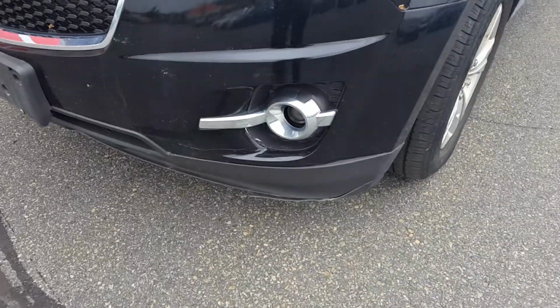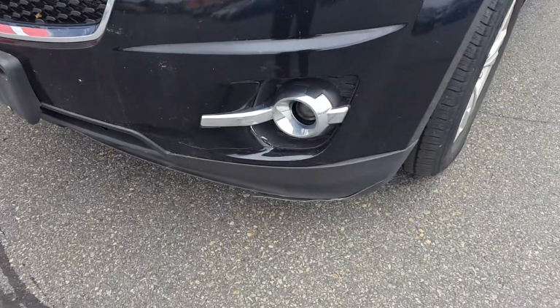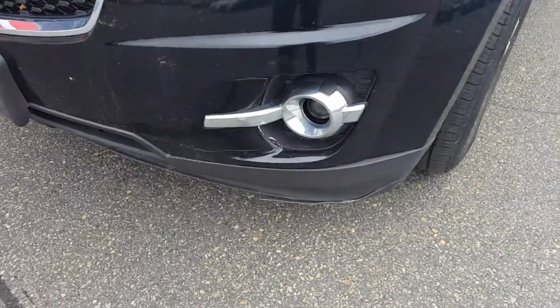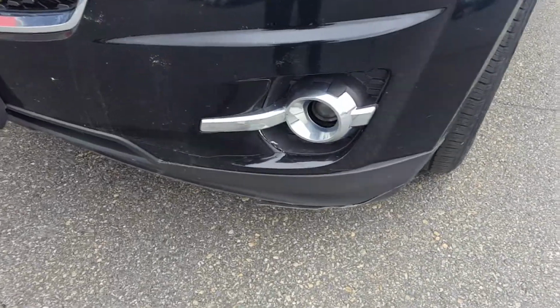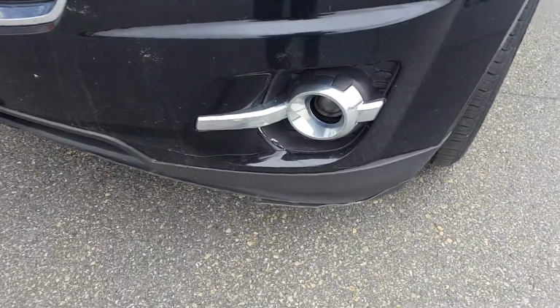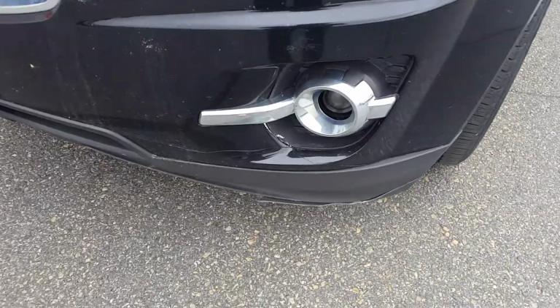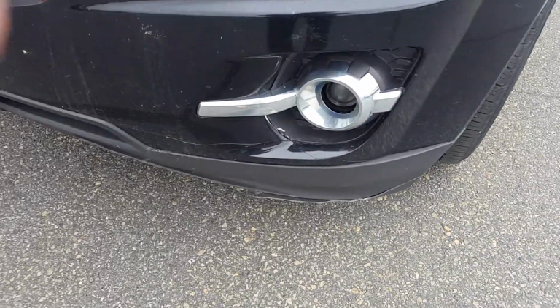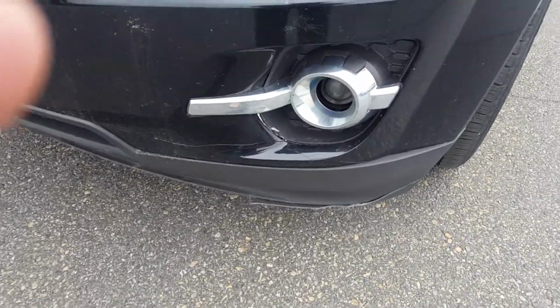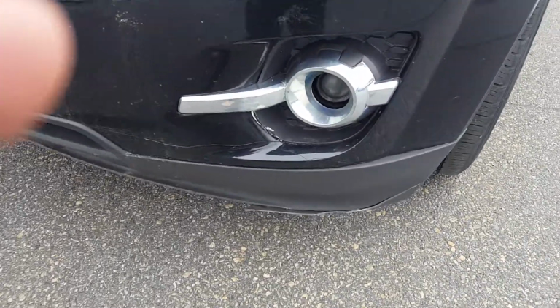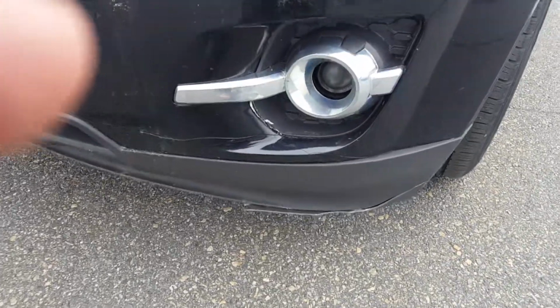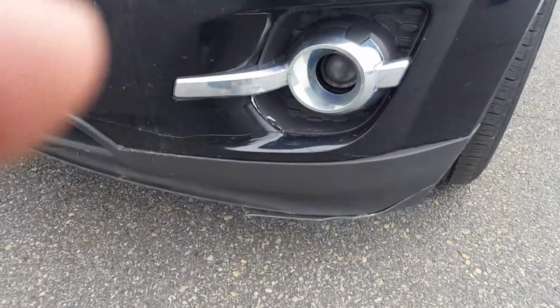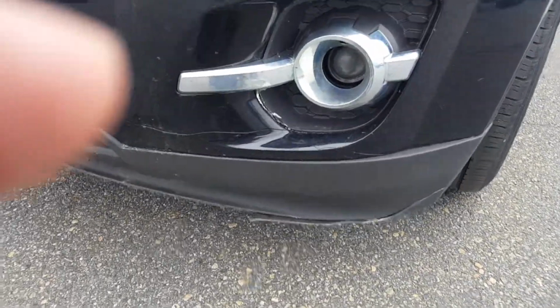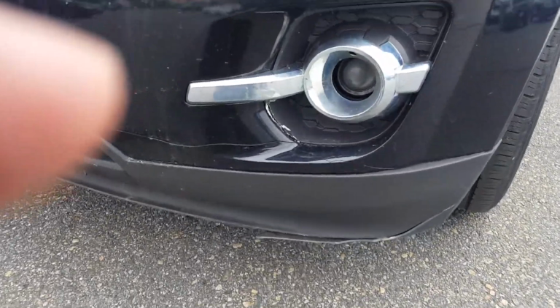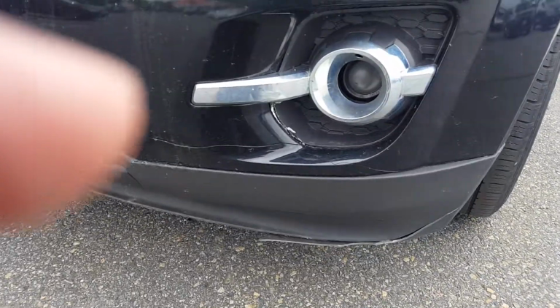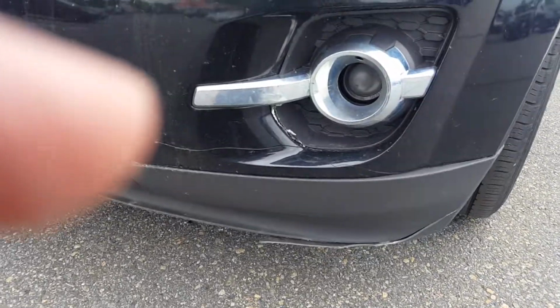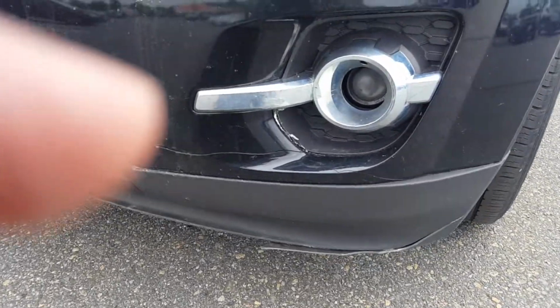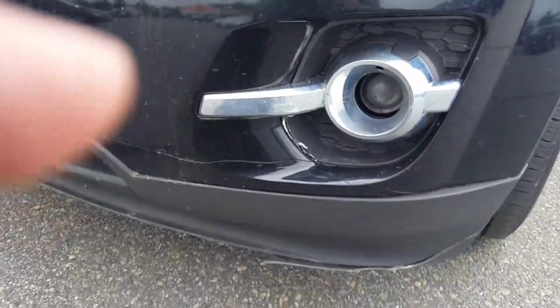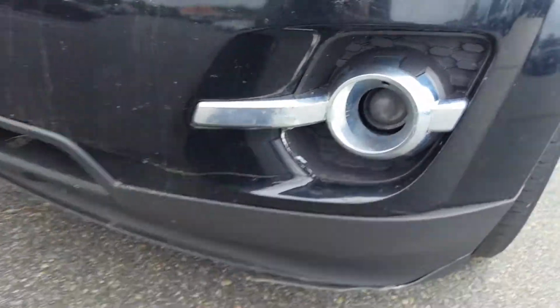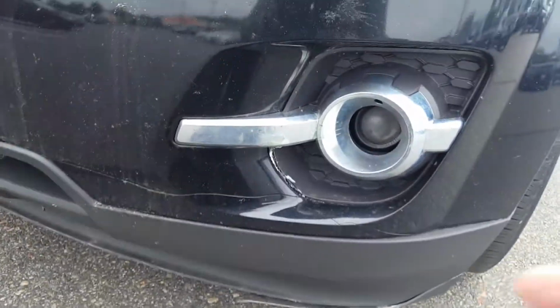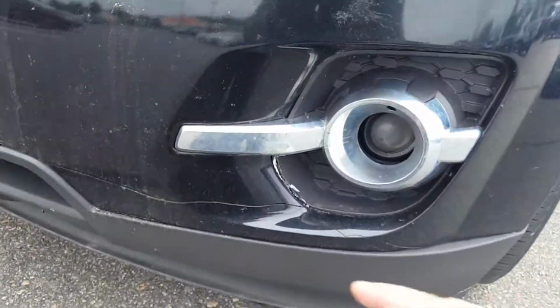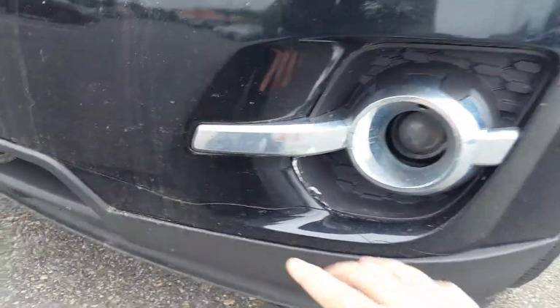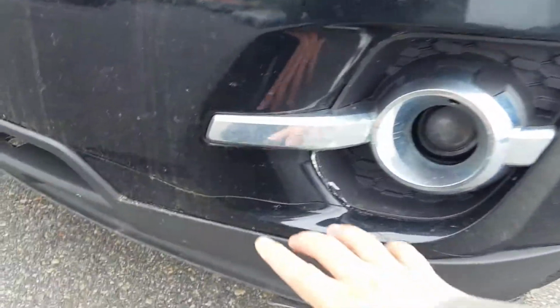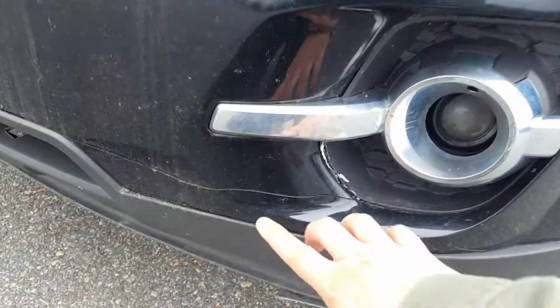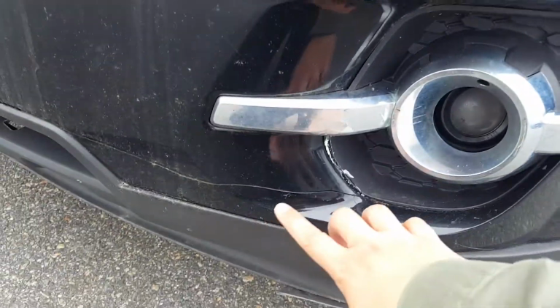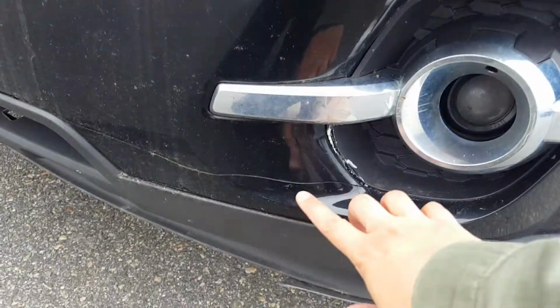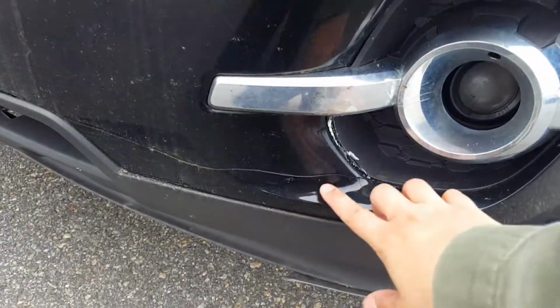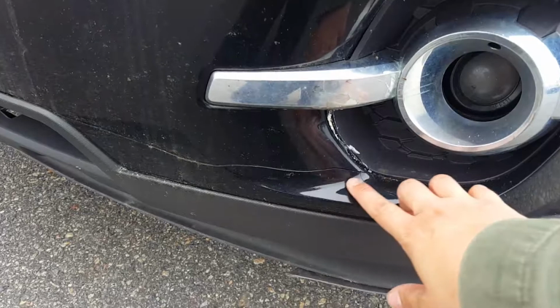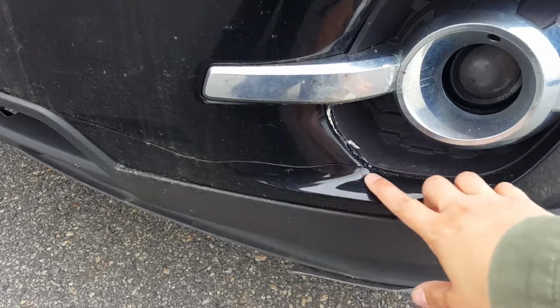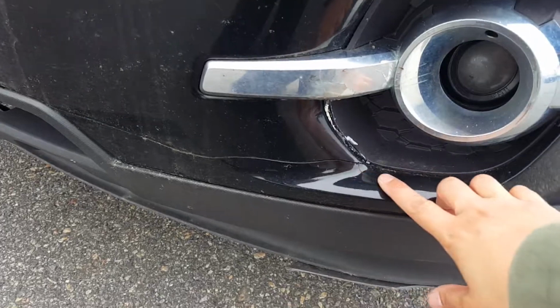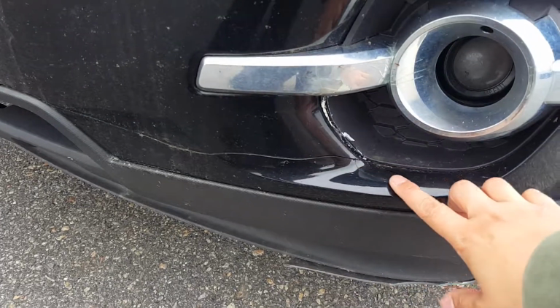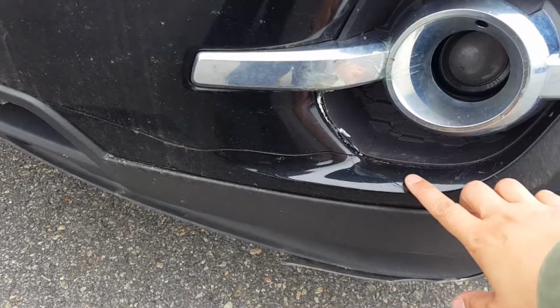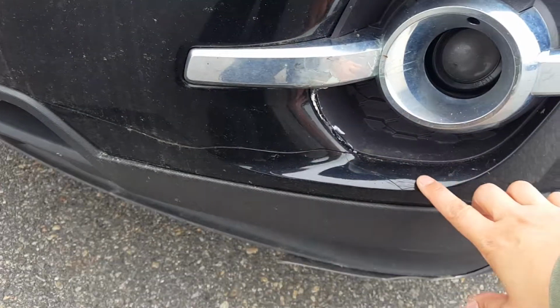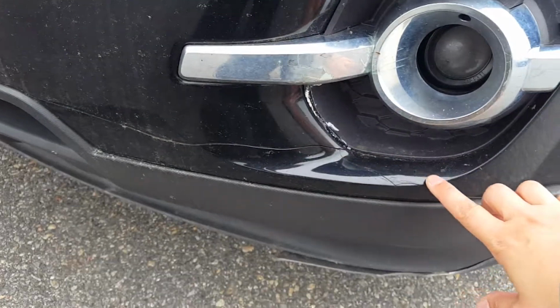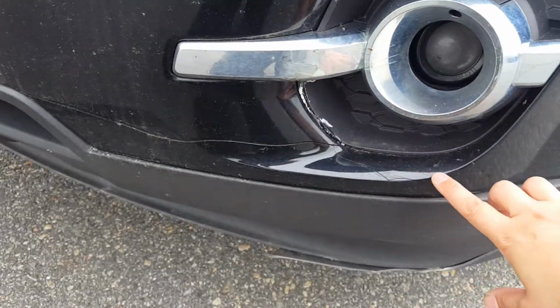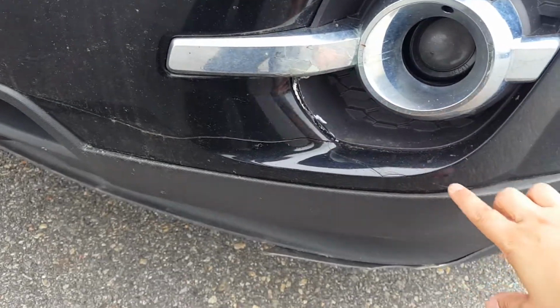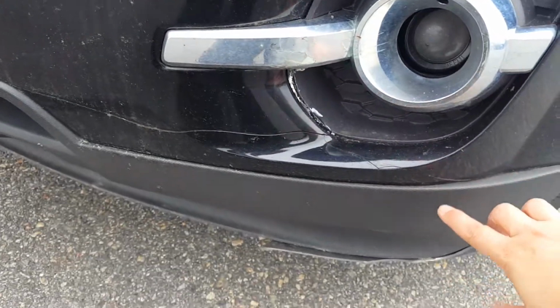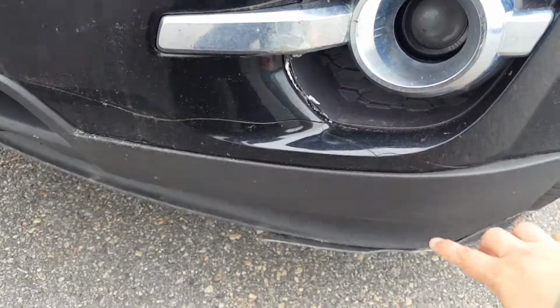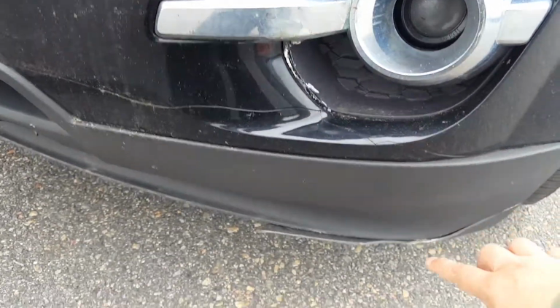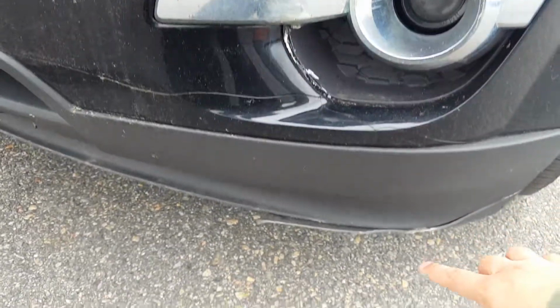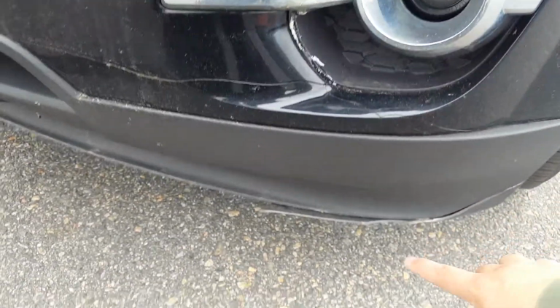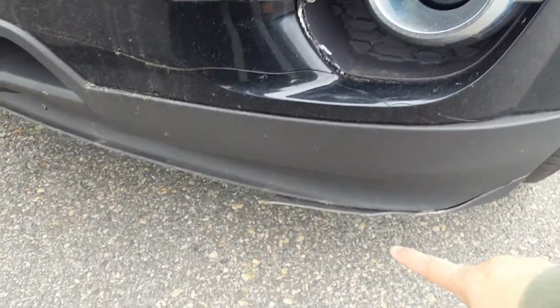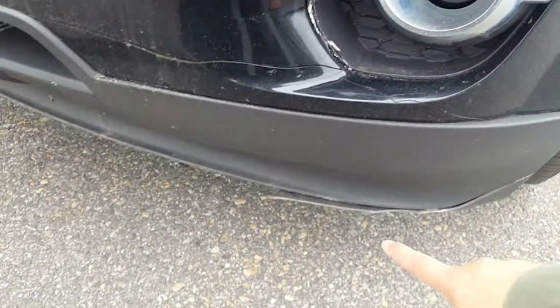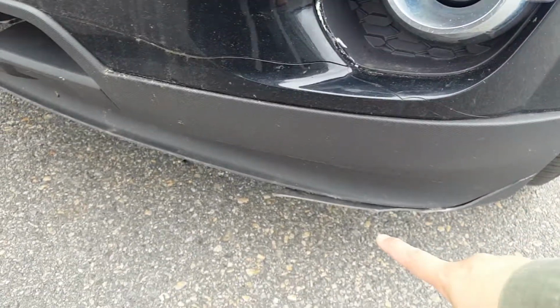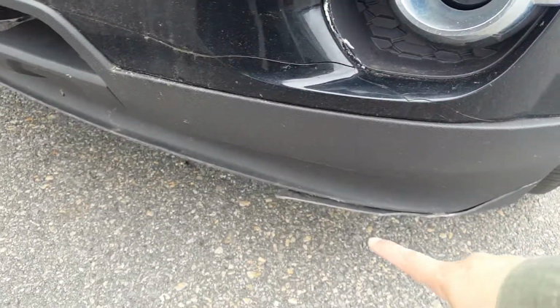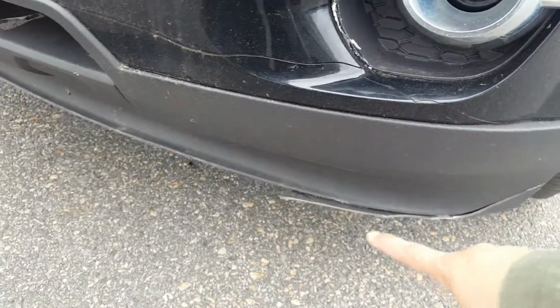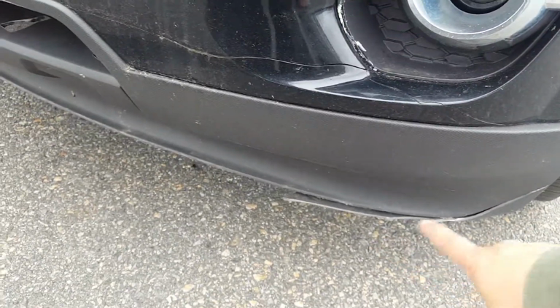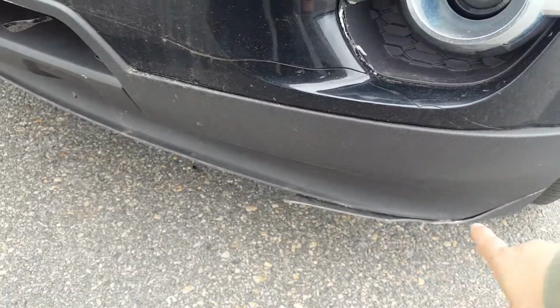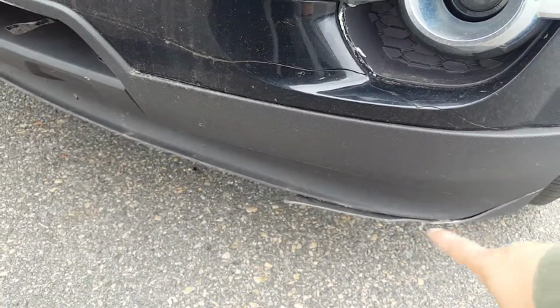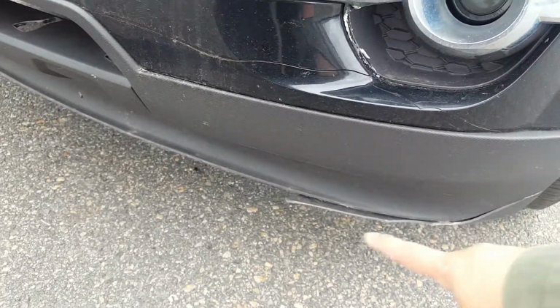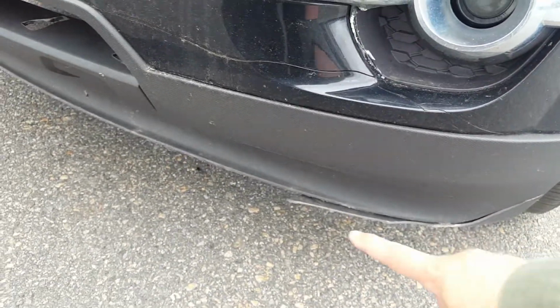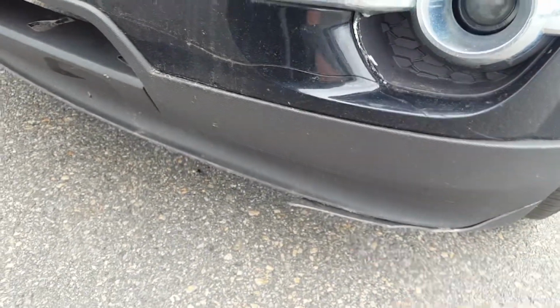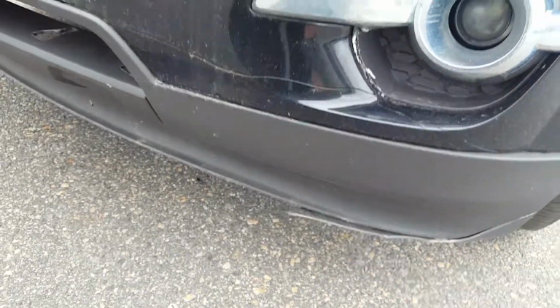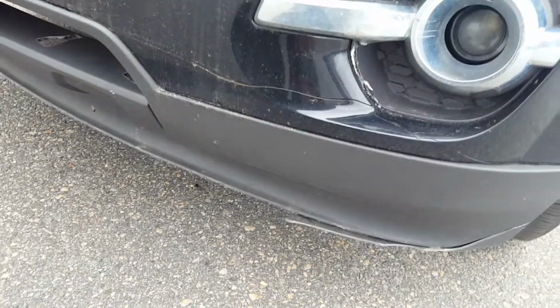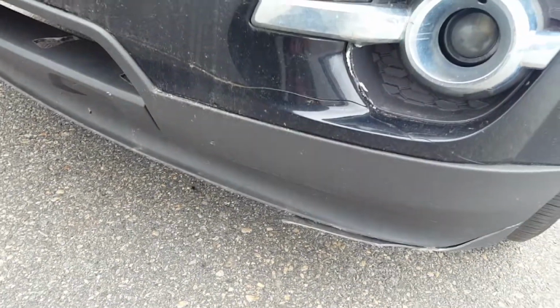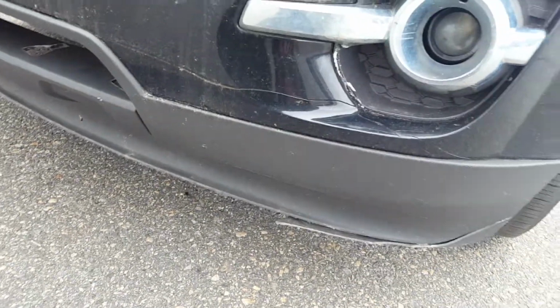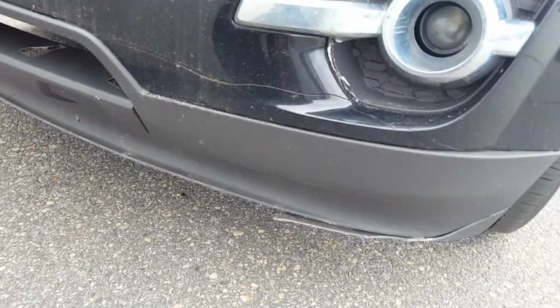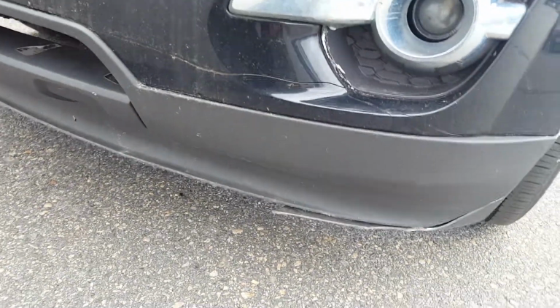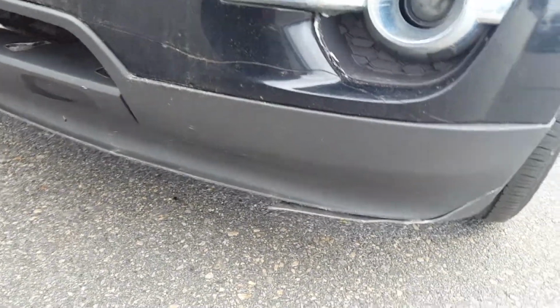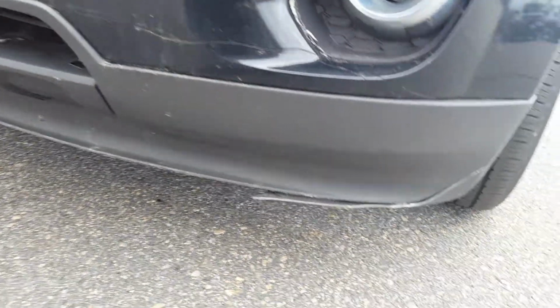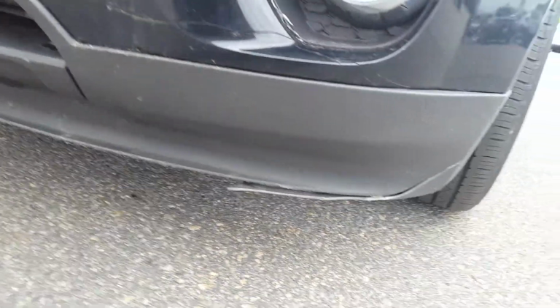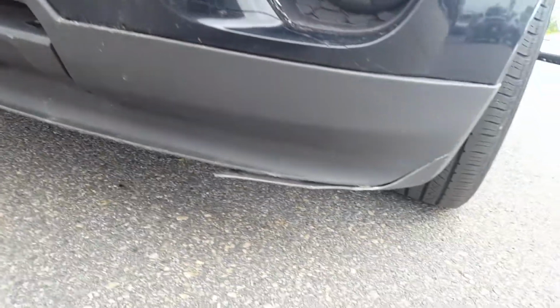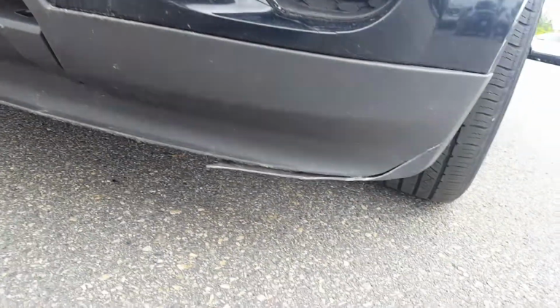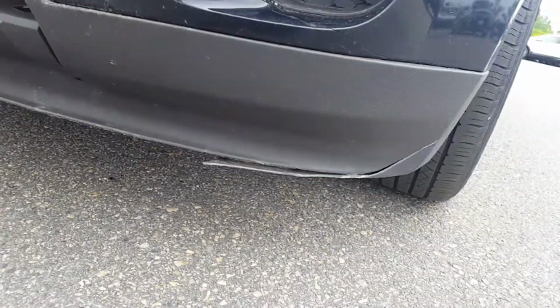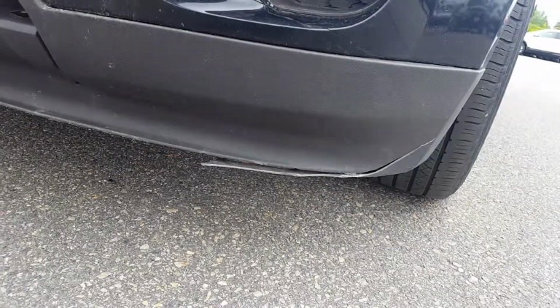The front bumper here on the driver's side does have a crack in it, and it's got a crack at the bottom lip as well.